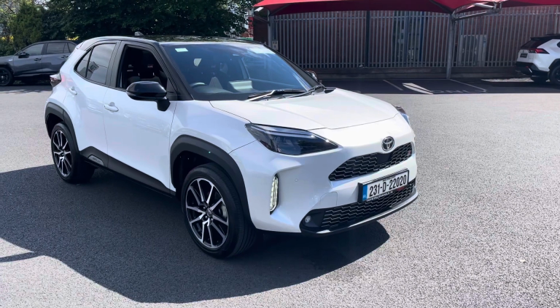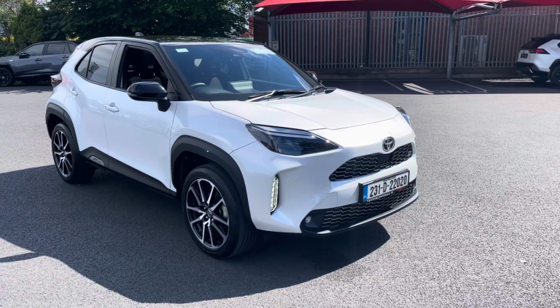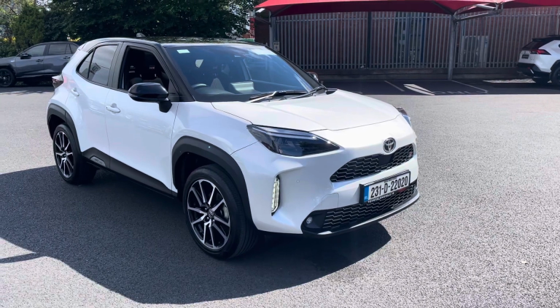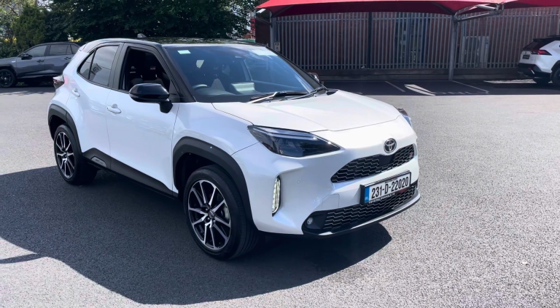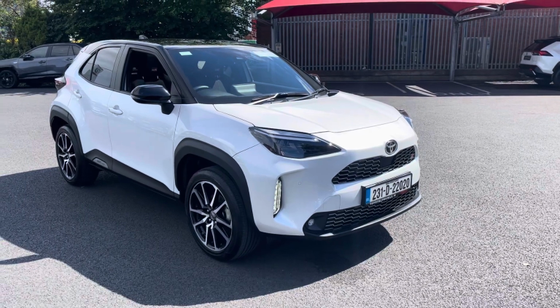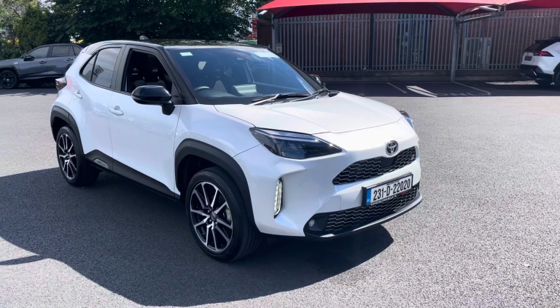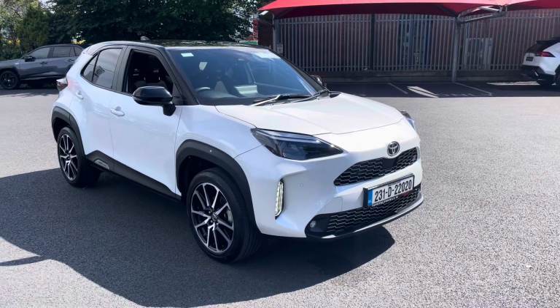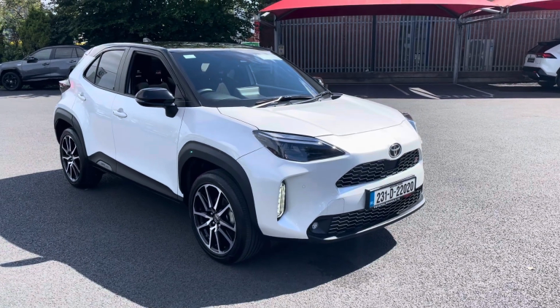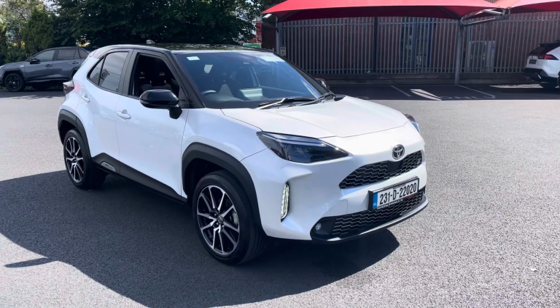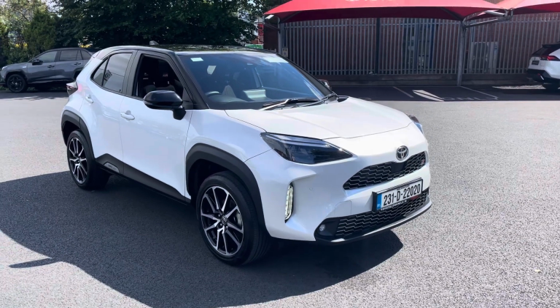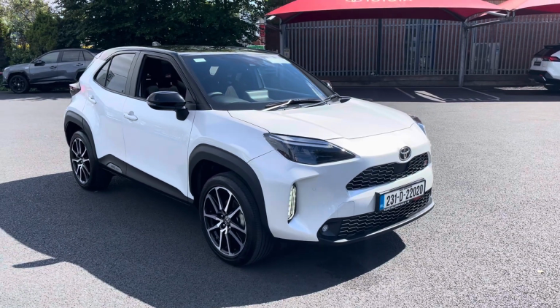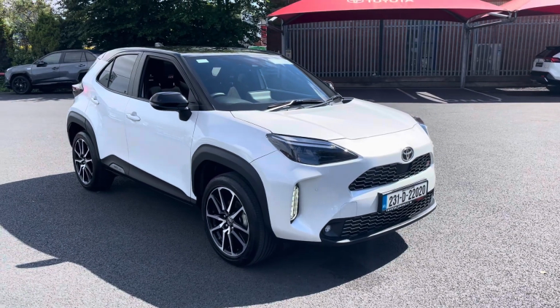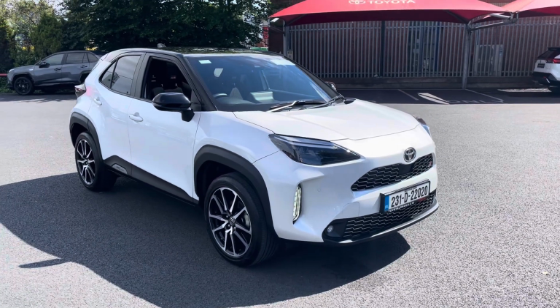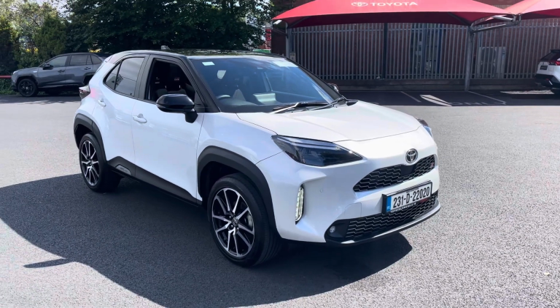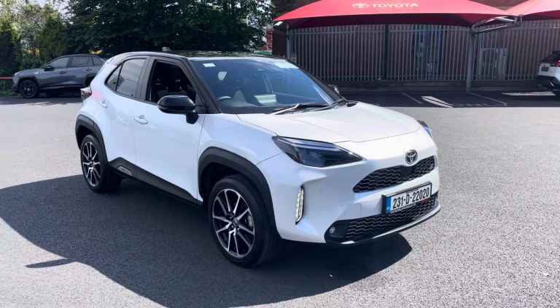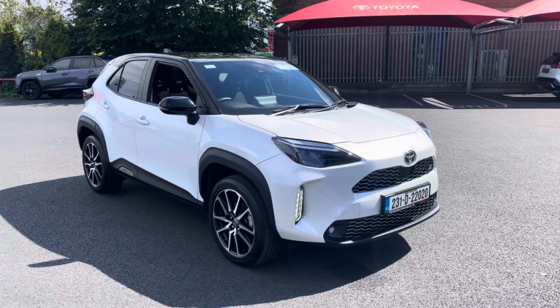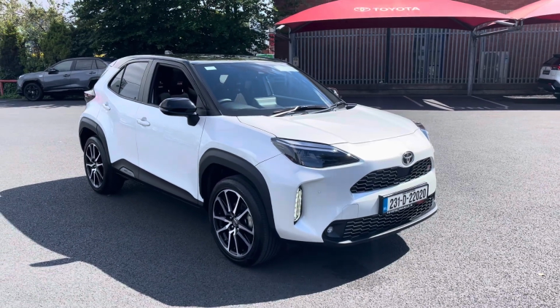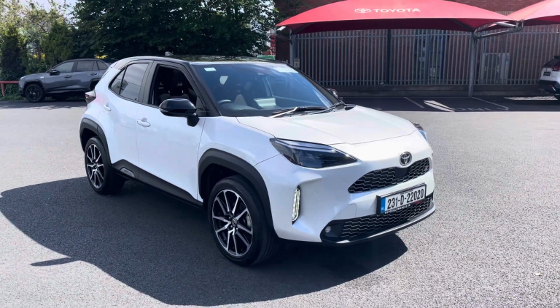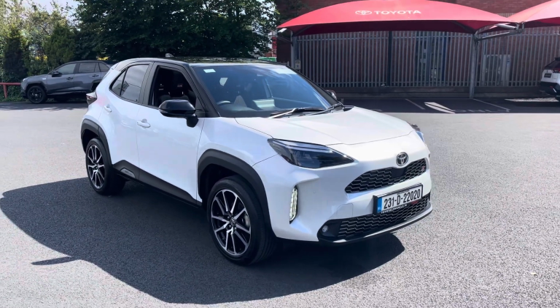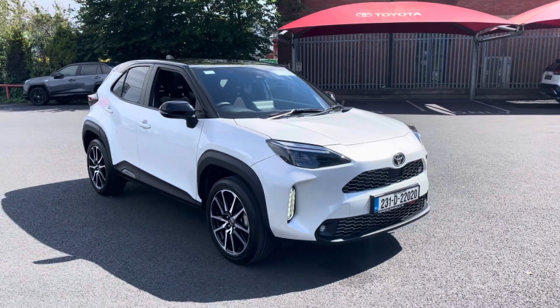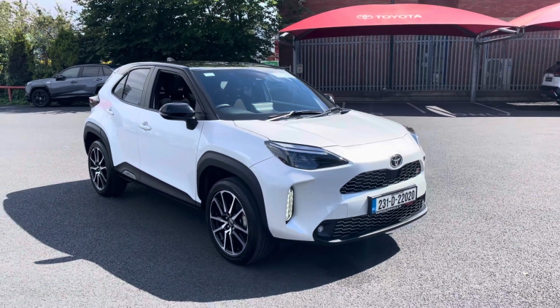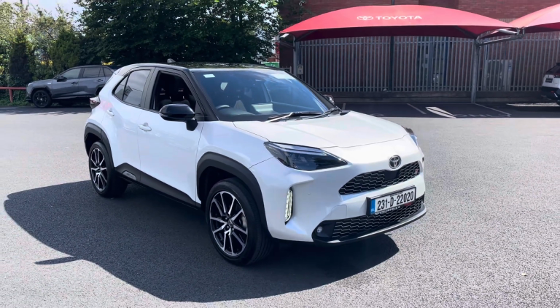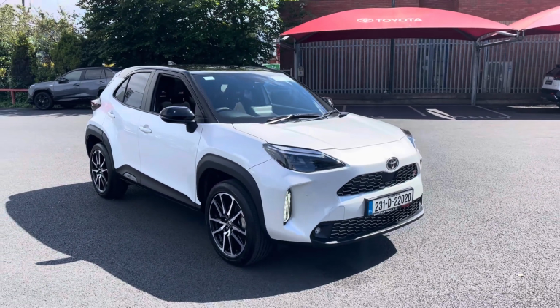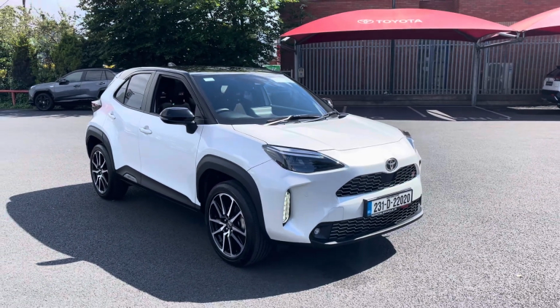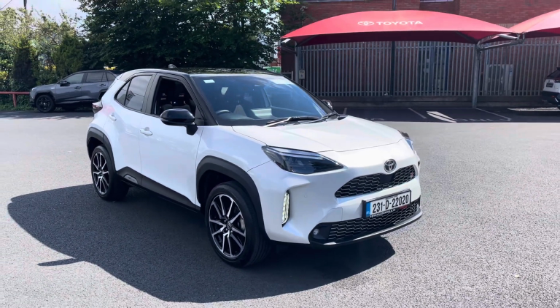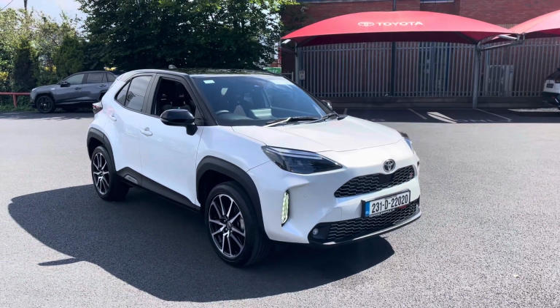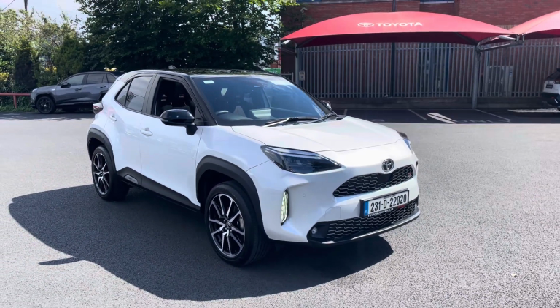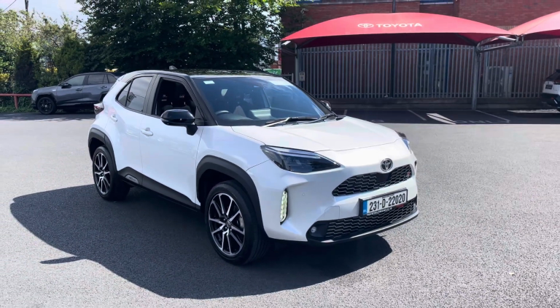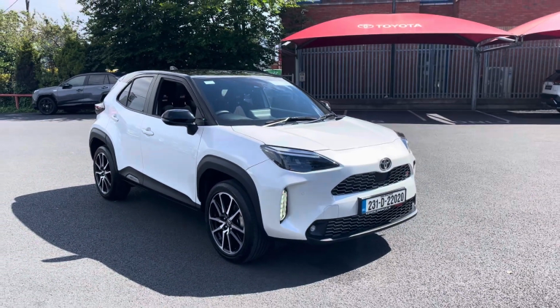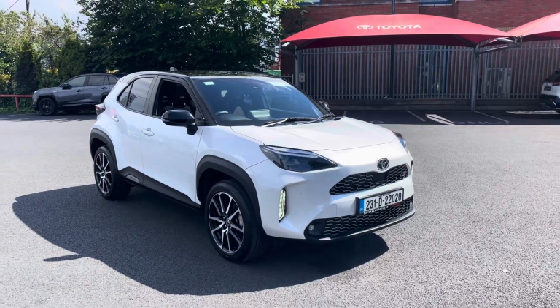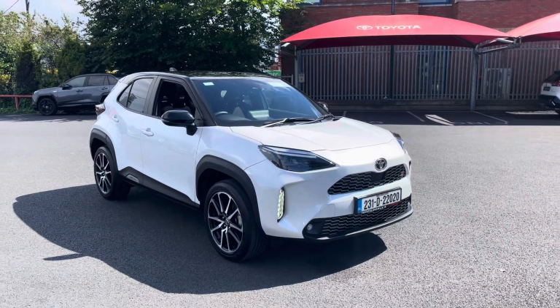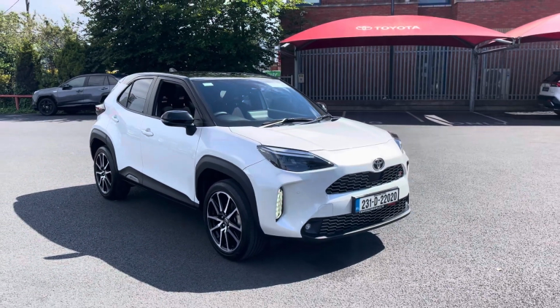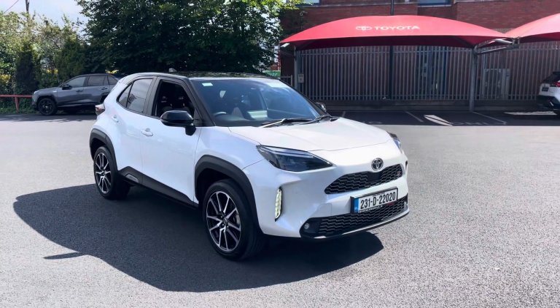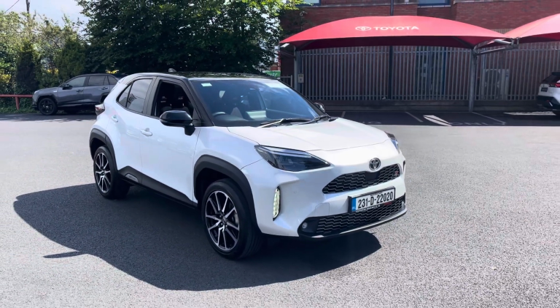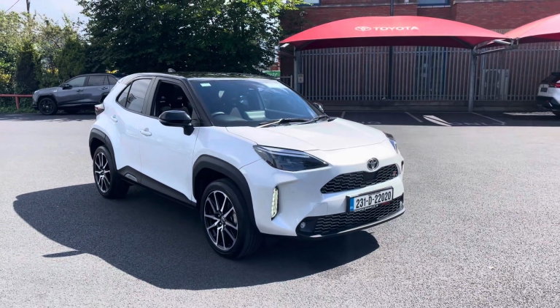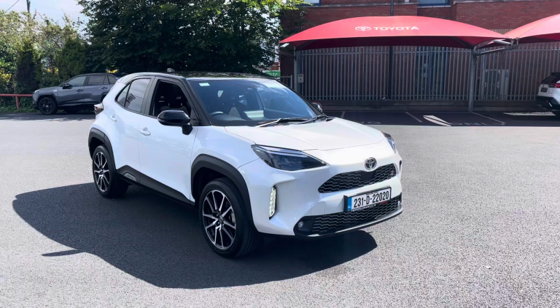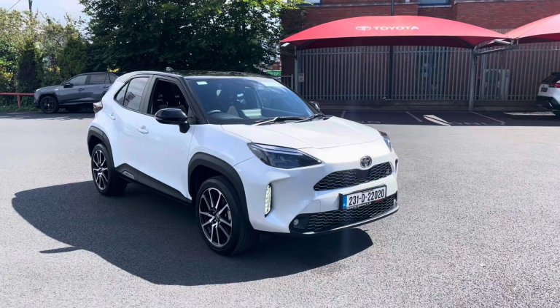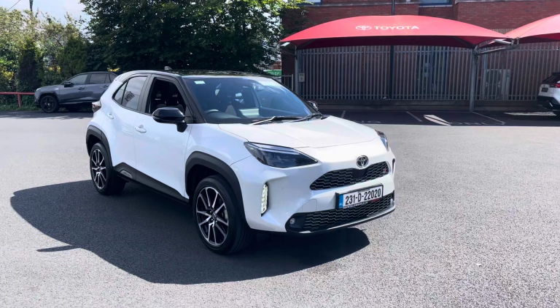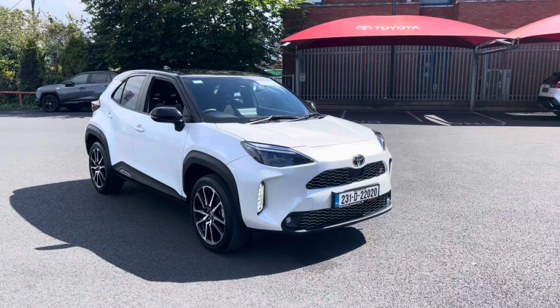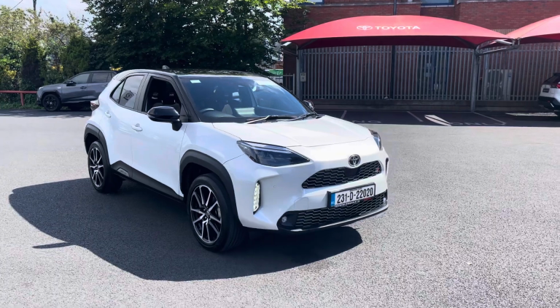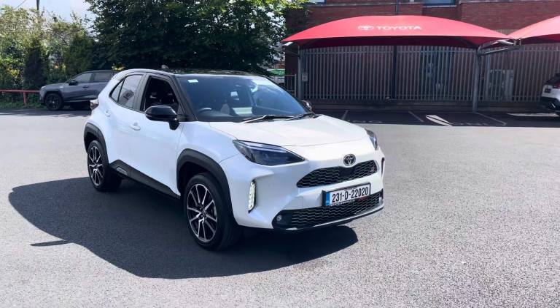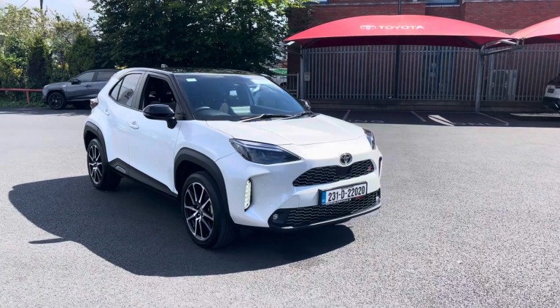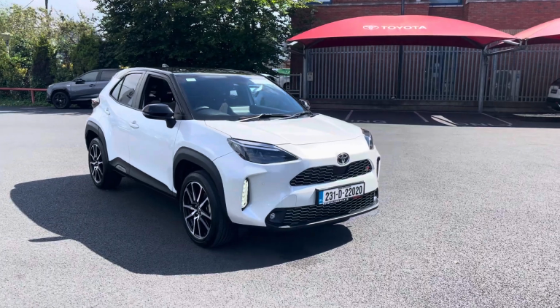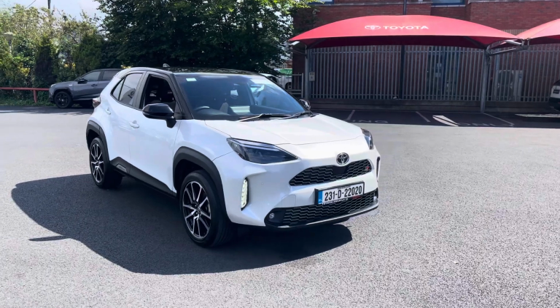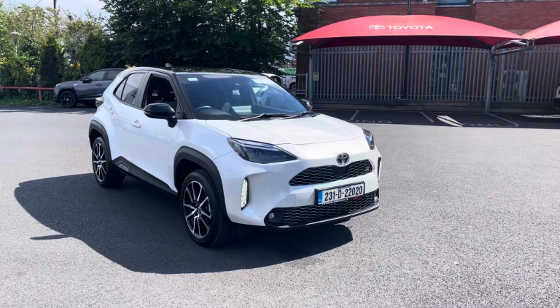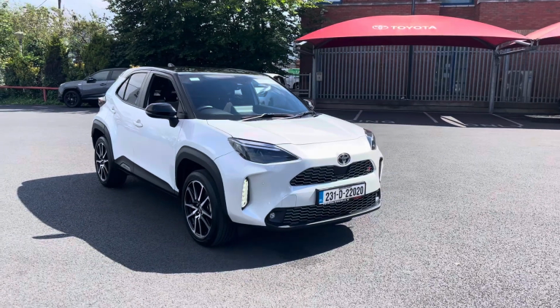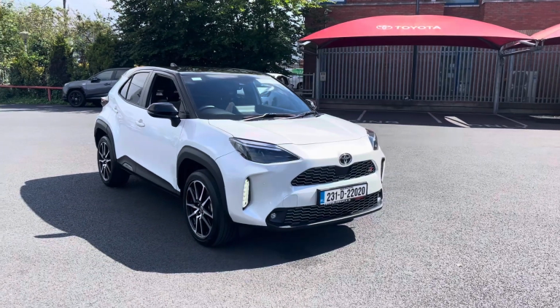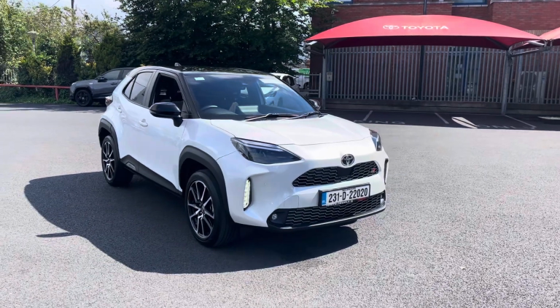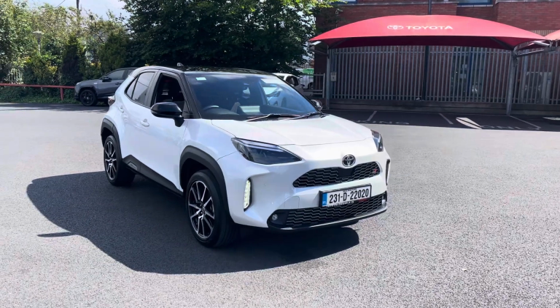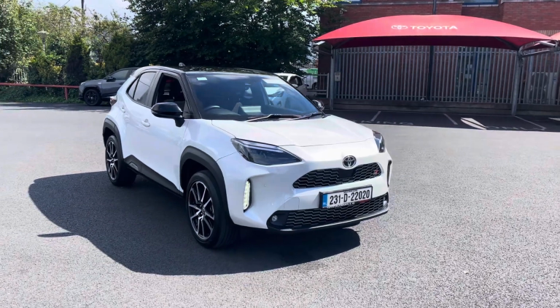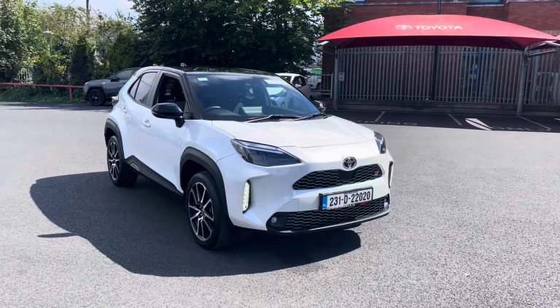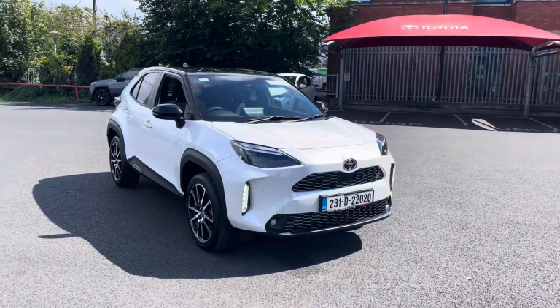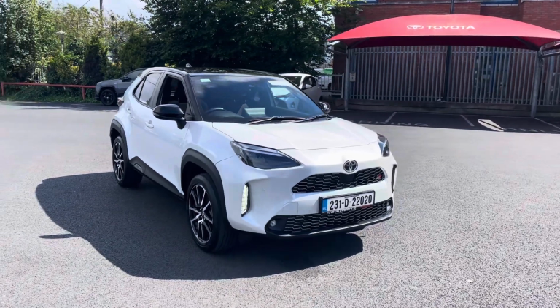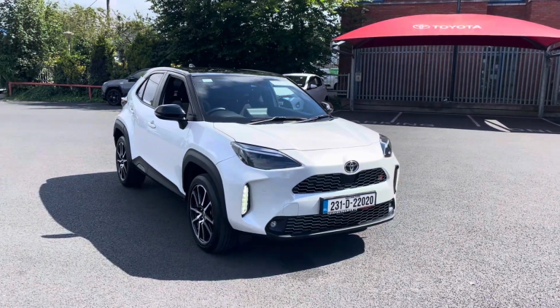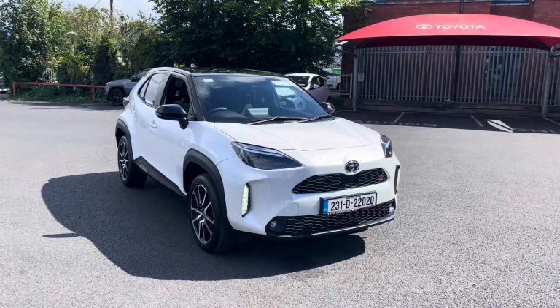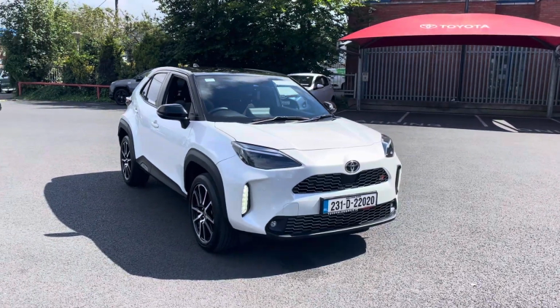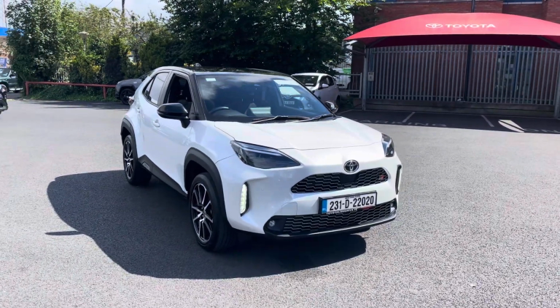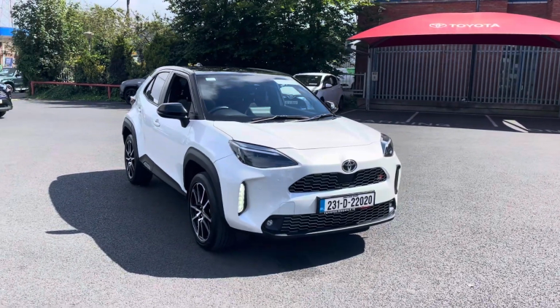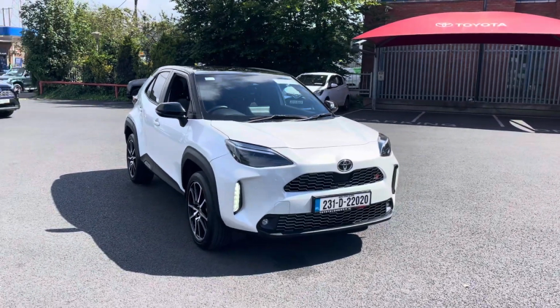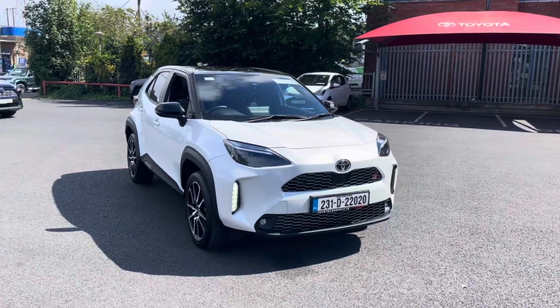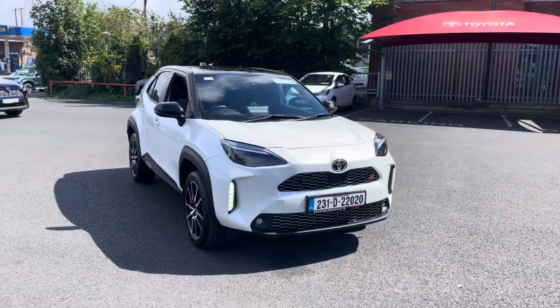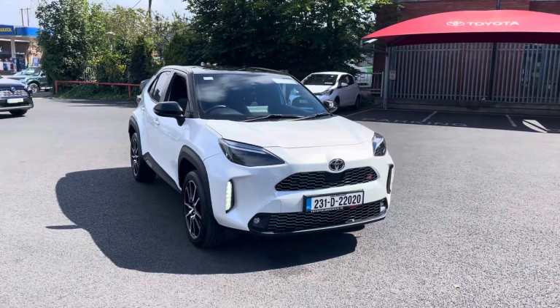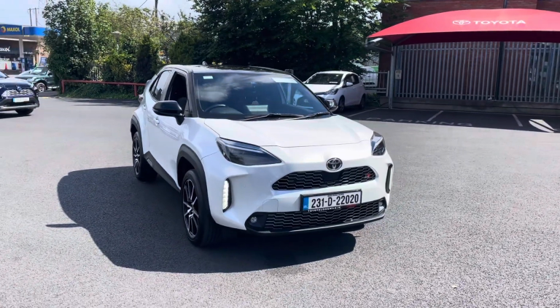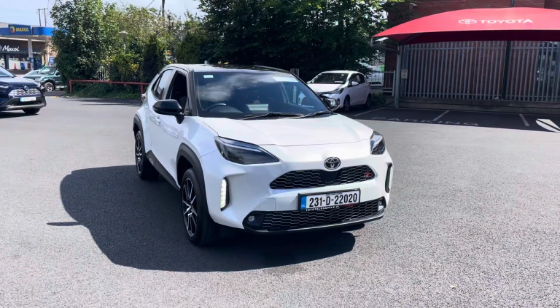Welcome to Toyota Long Mile. Just into stock and going for sale today is this absolutely stunning 2023 Toyota Yaris Cross.